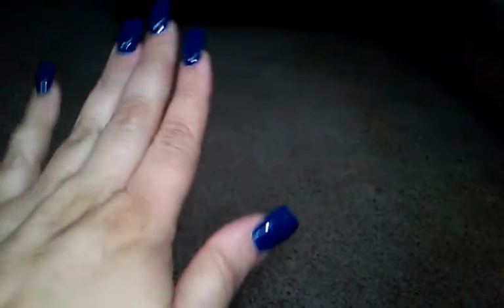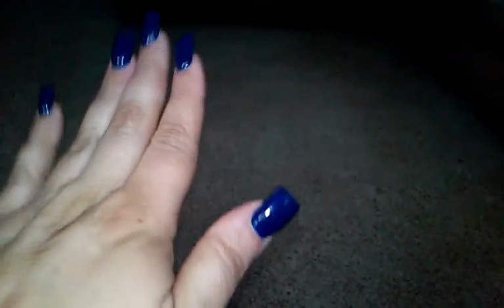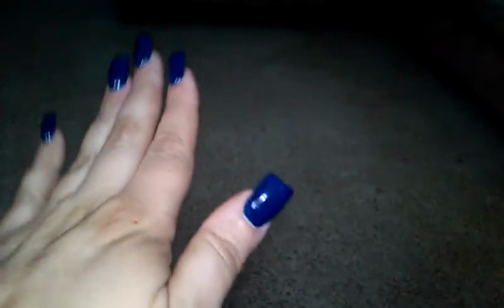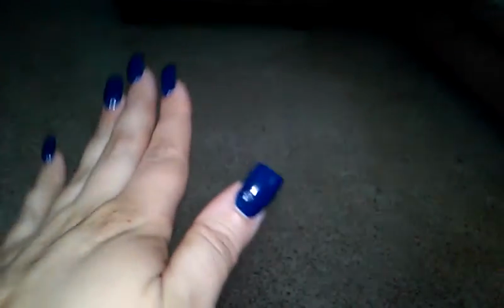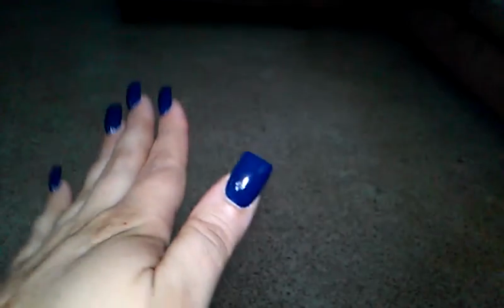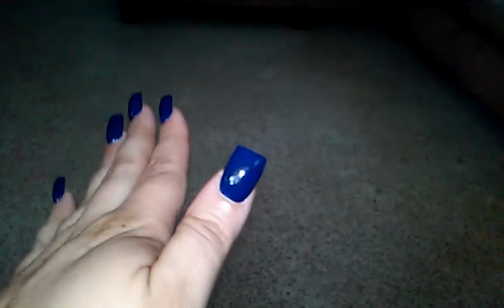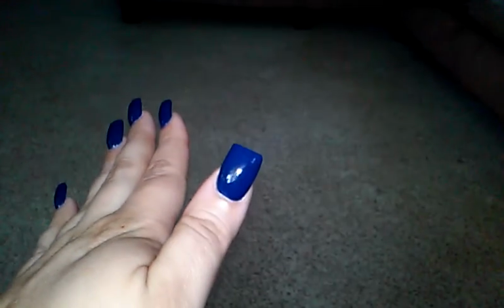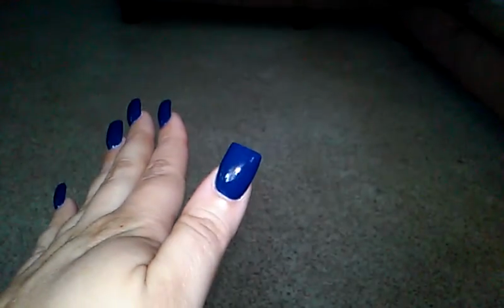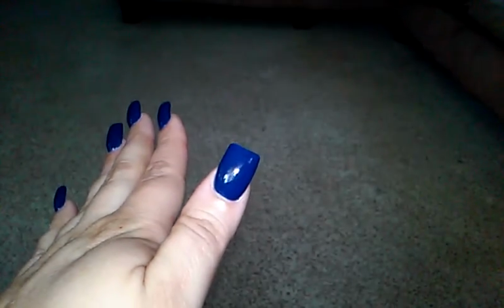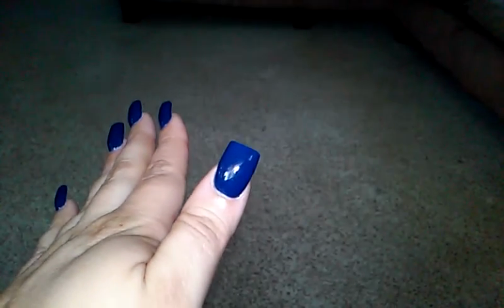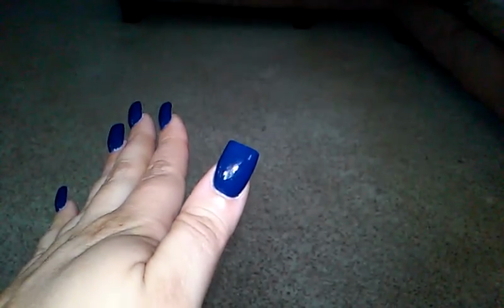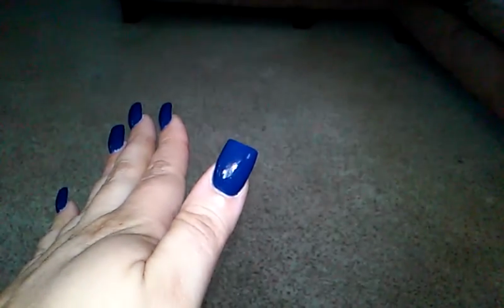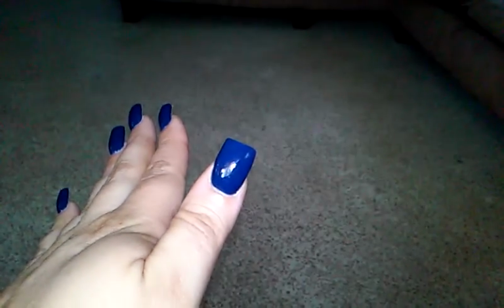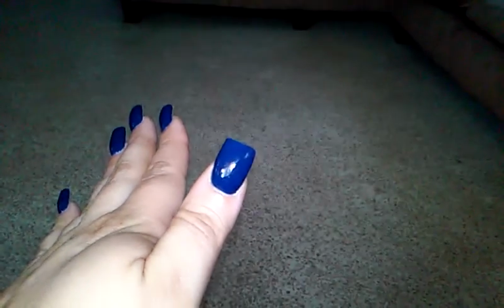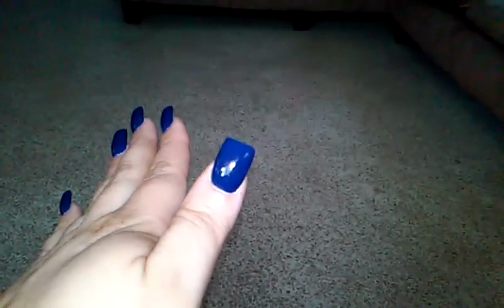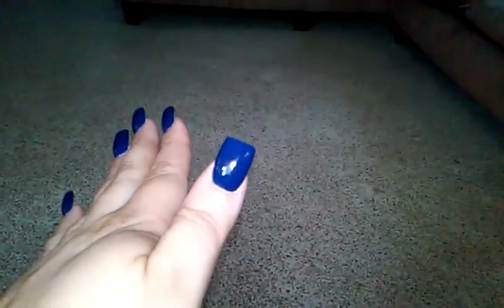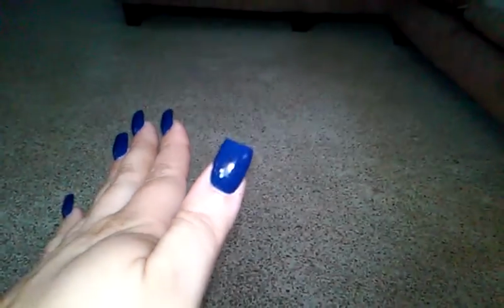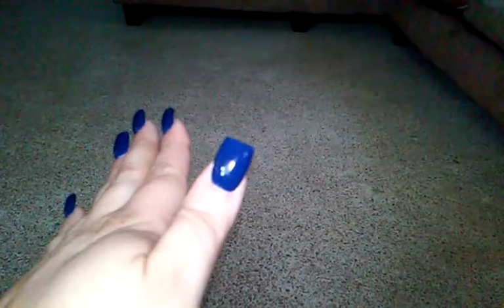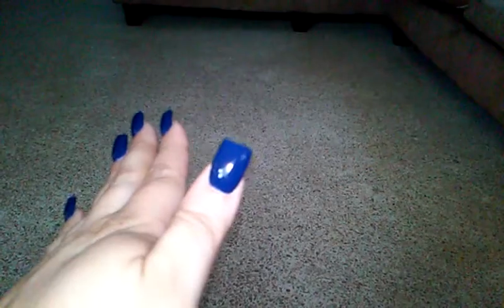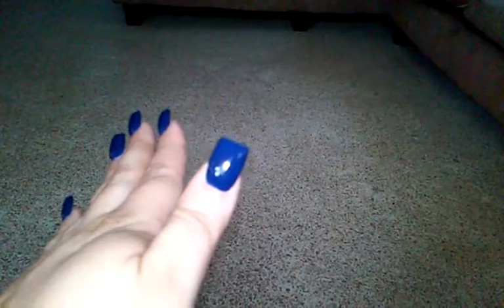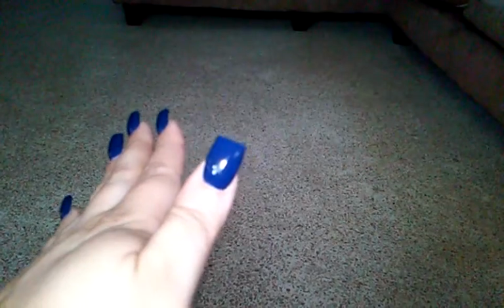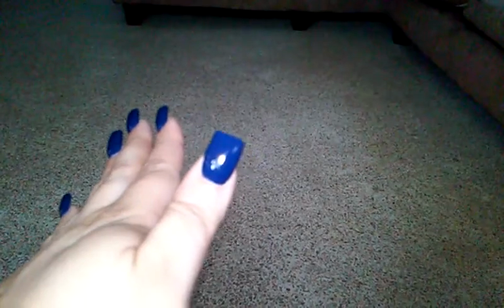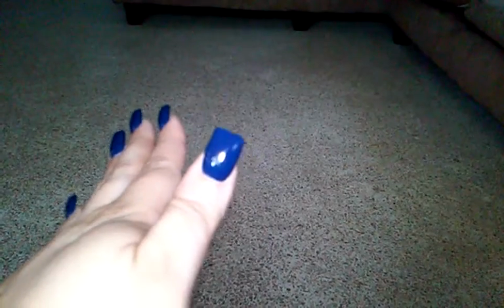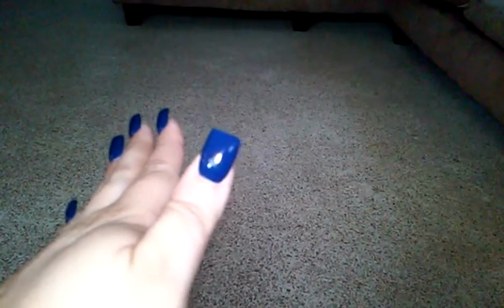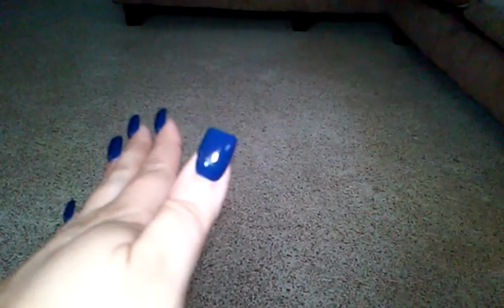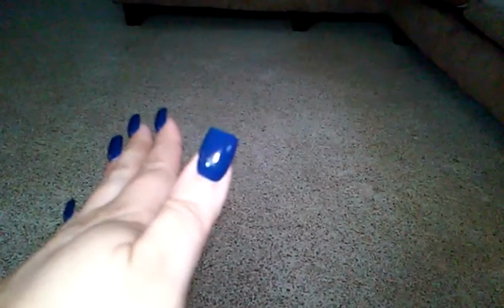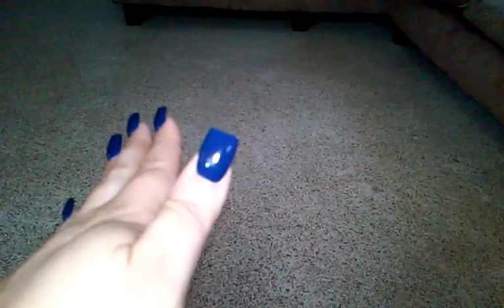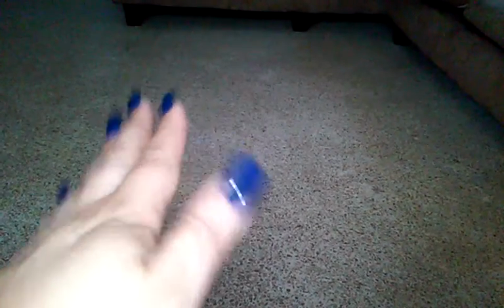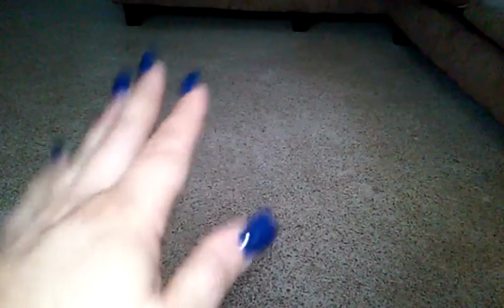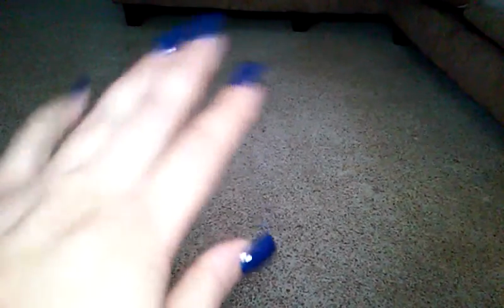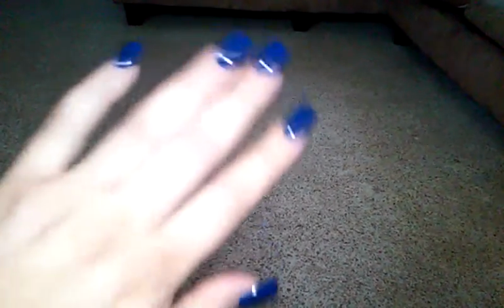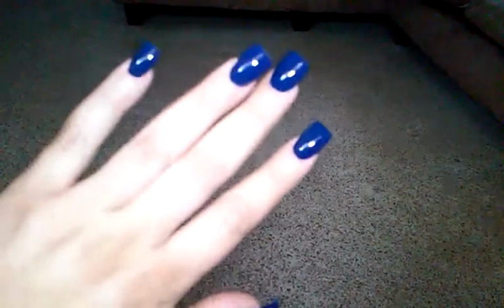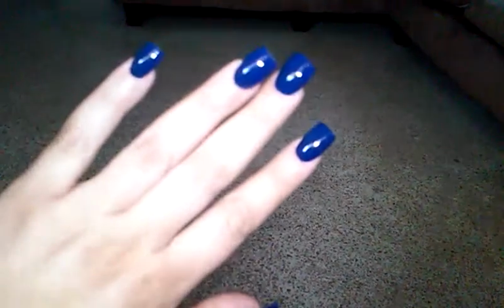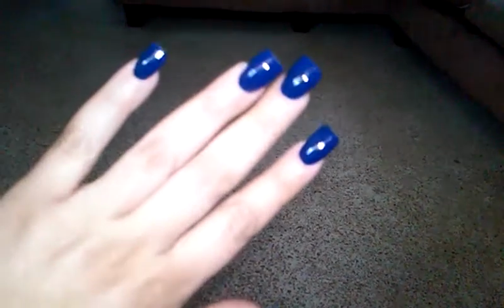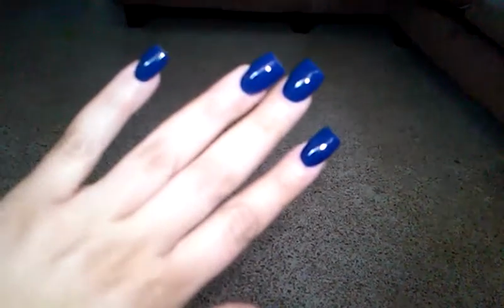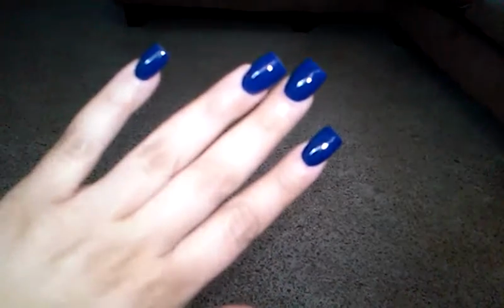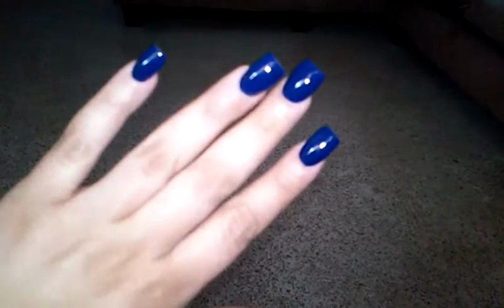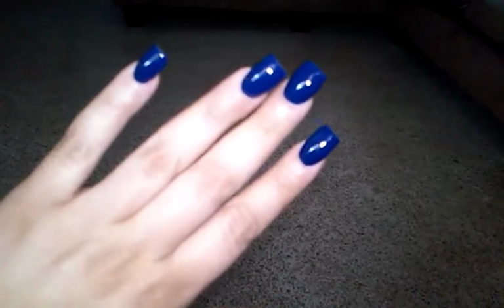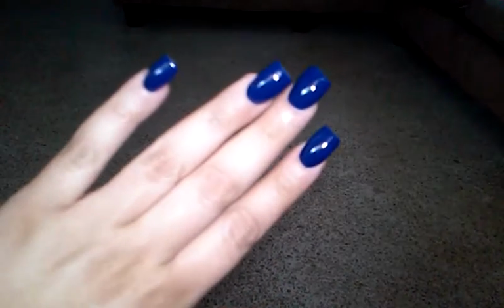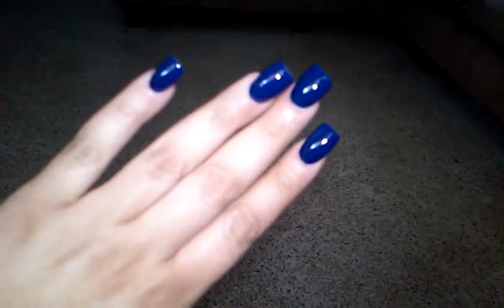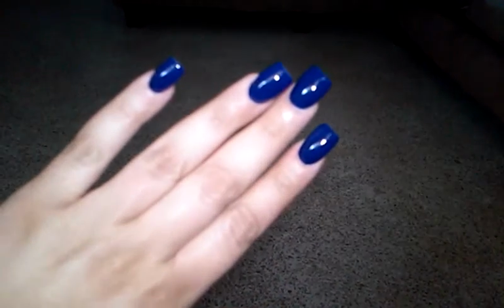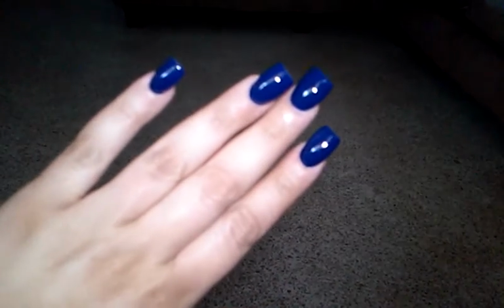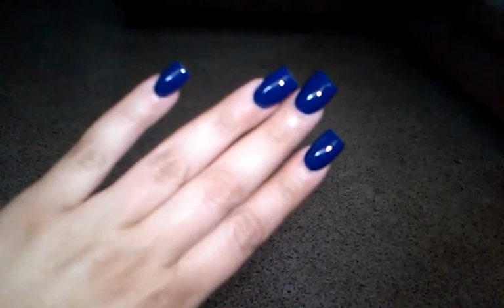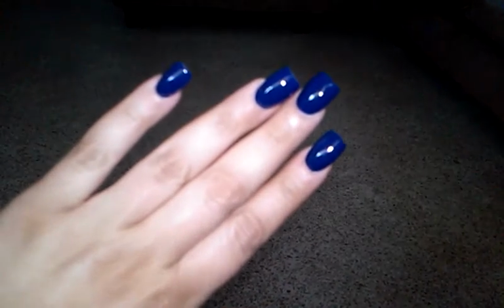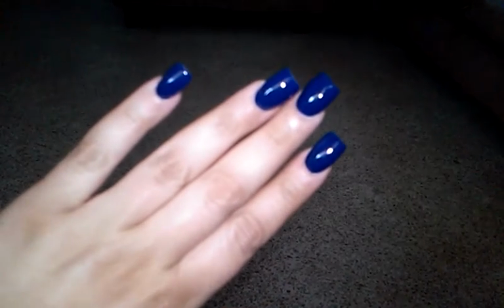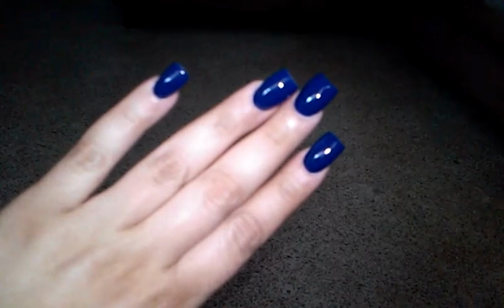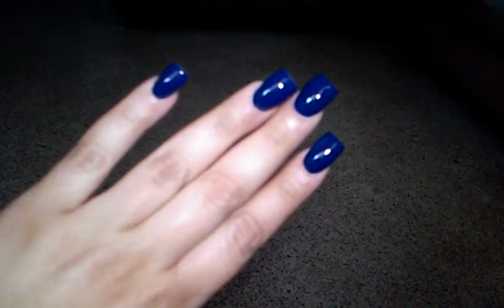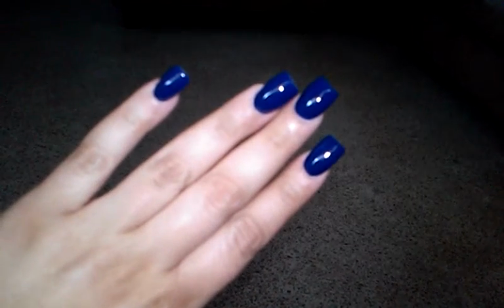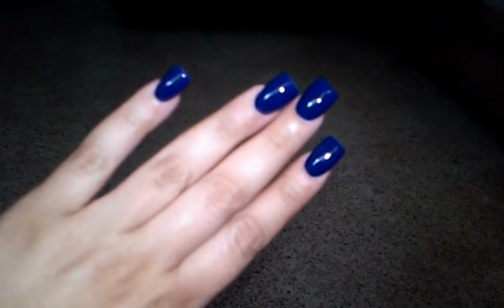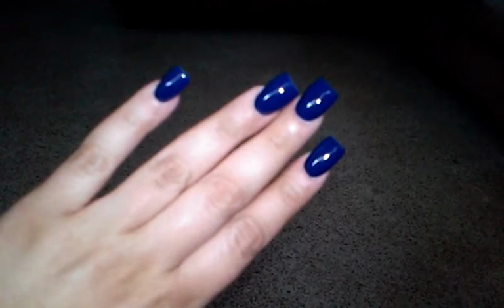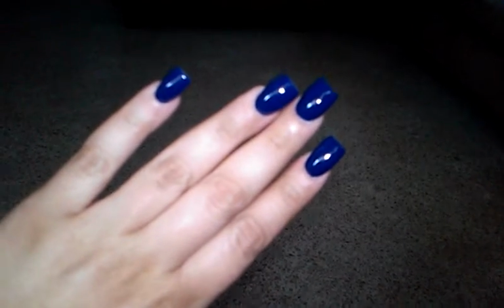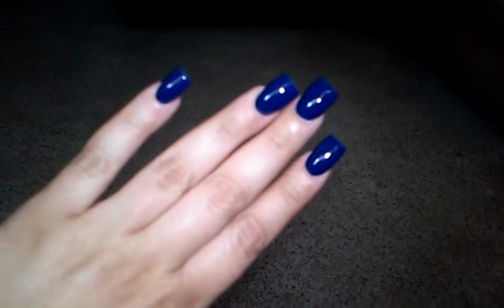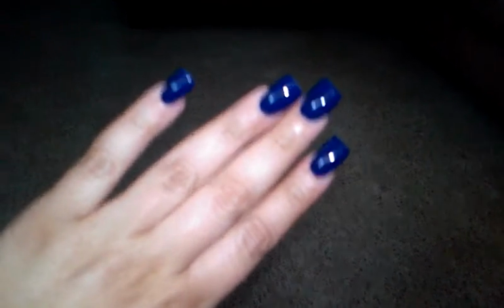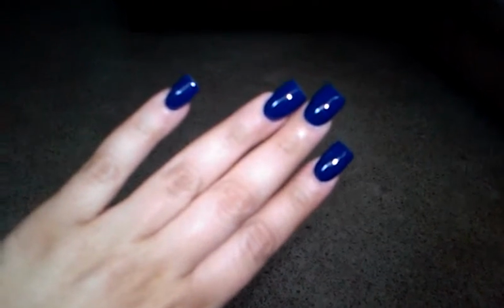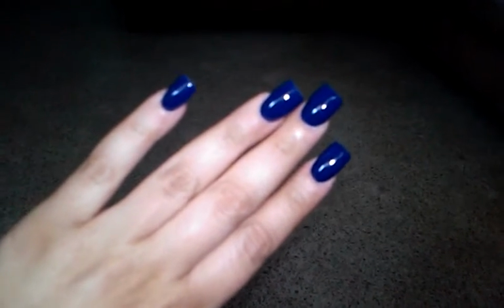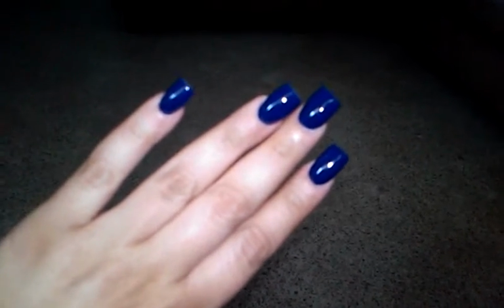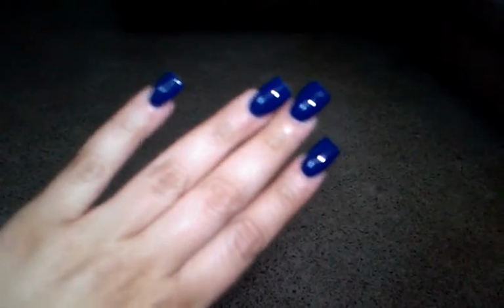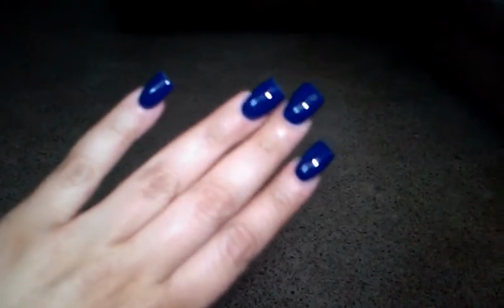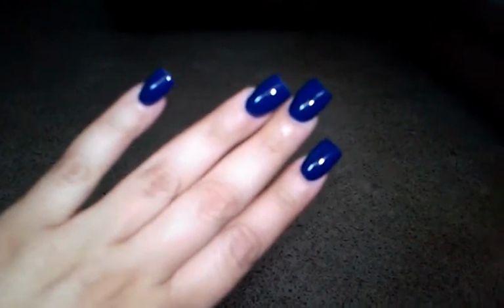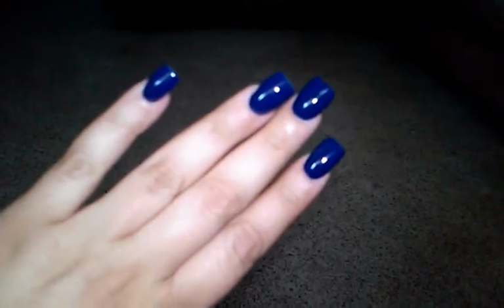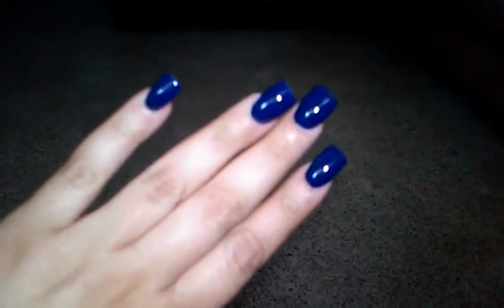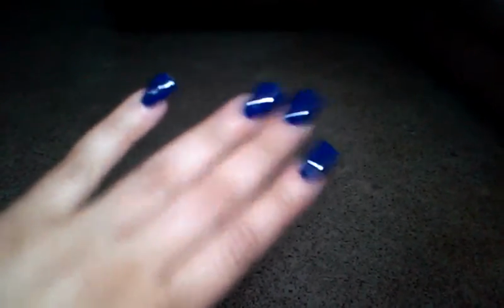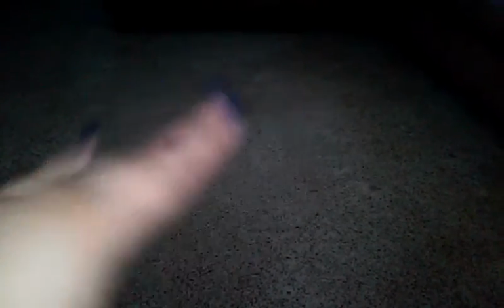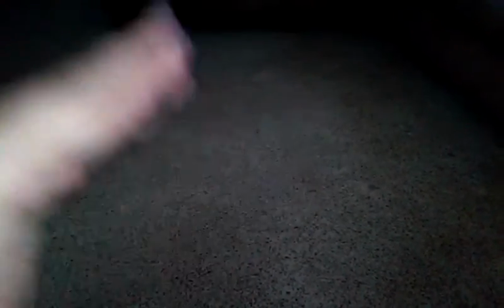They don't chip. I'm really loving my nails. Alright guys, I hope you enjoyed this video — bye!